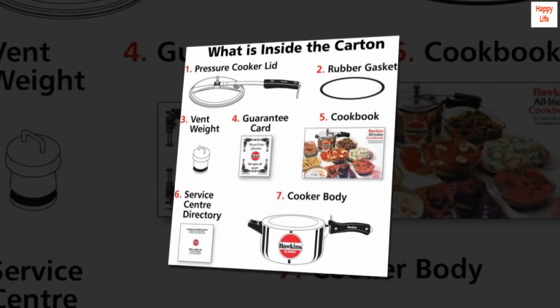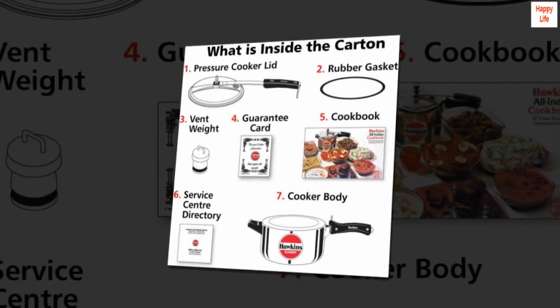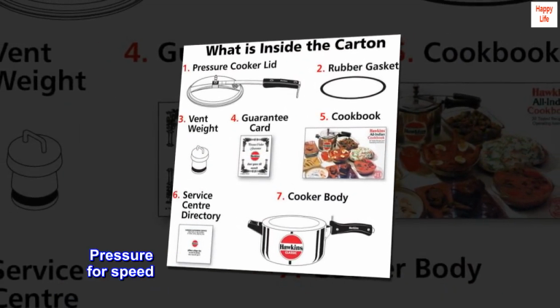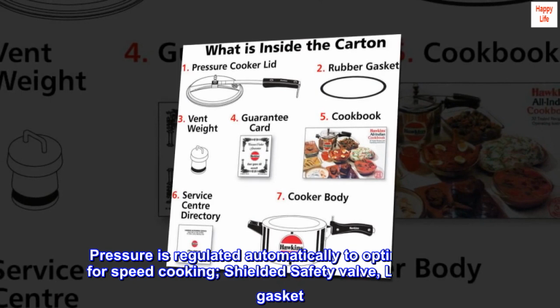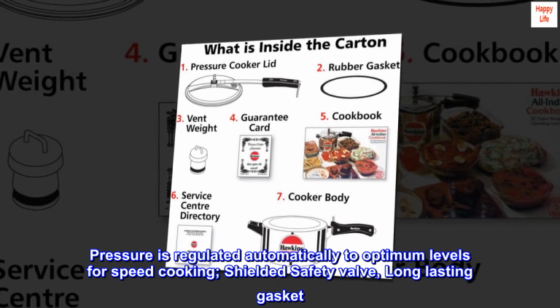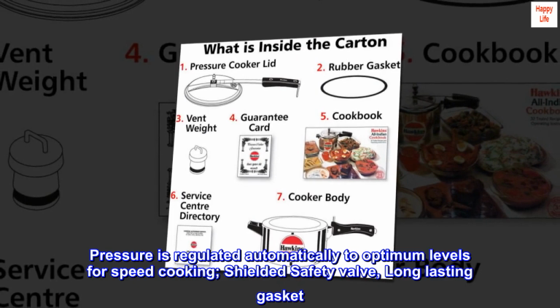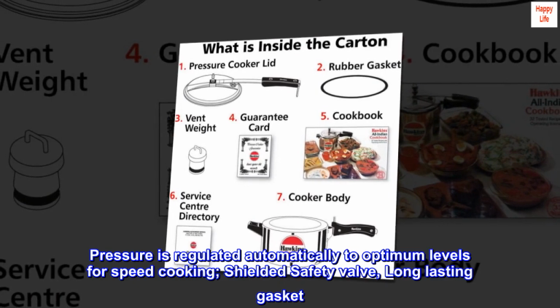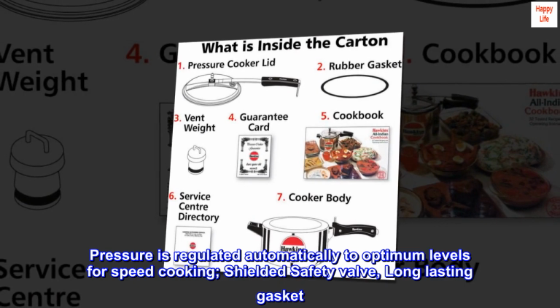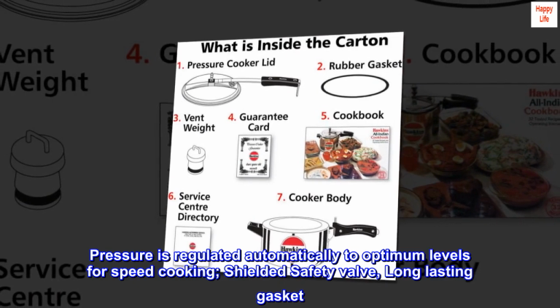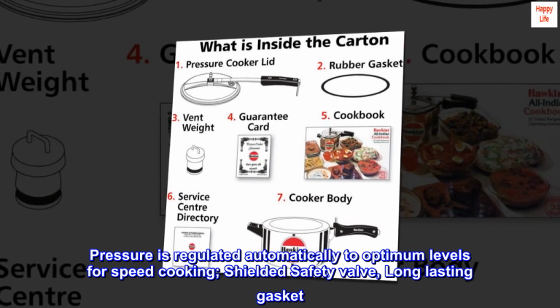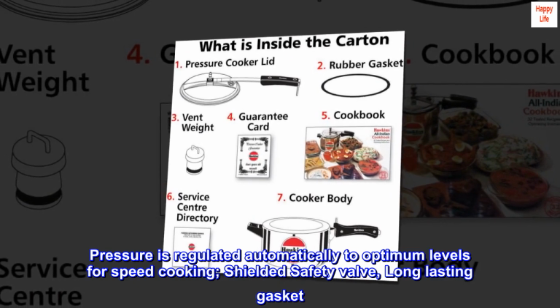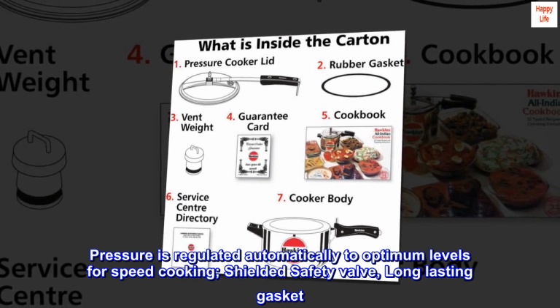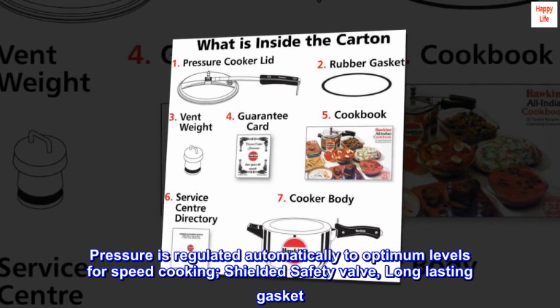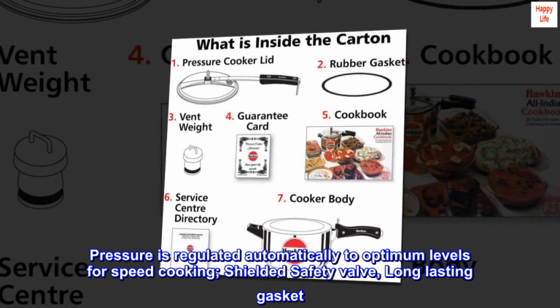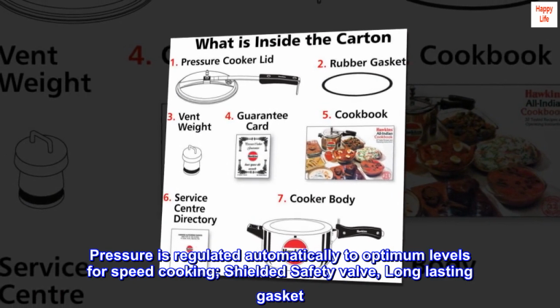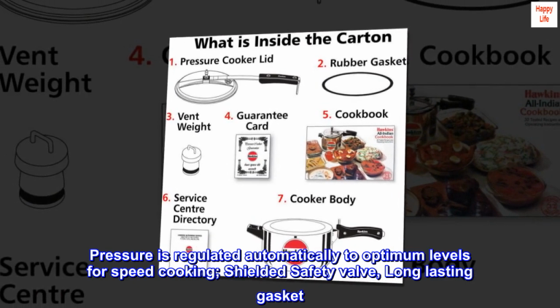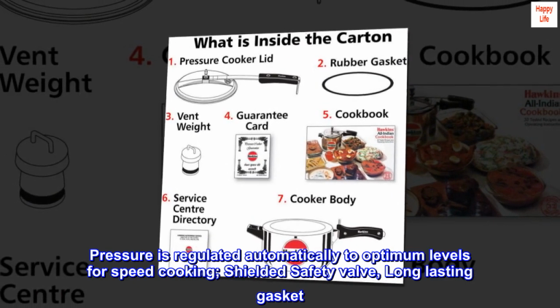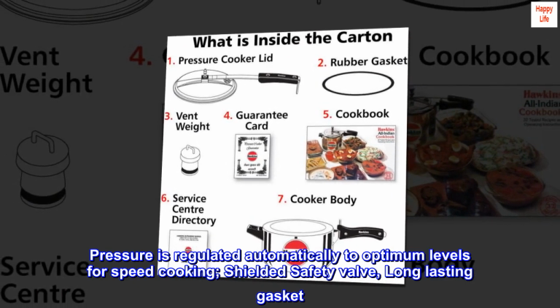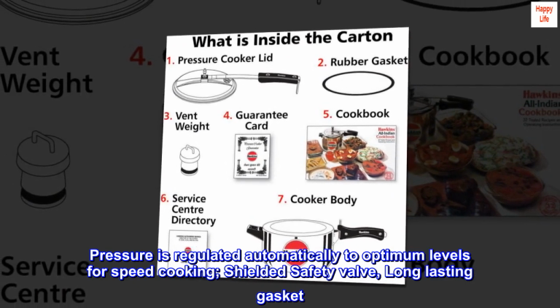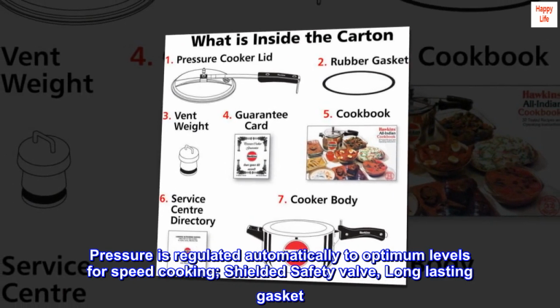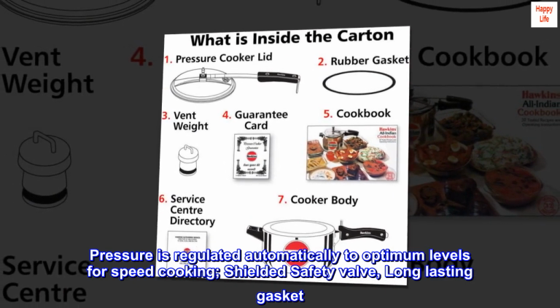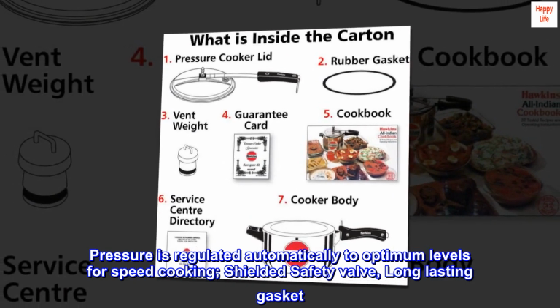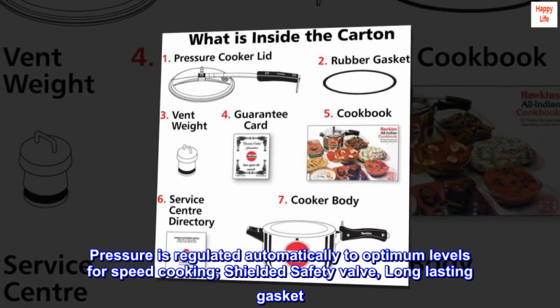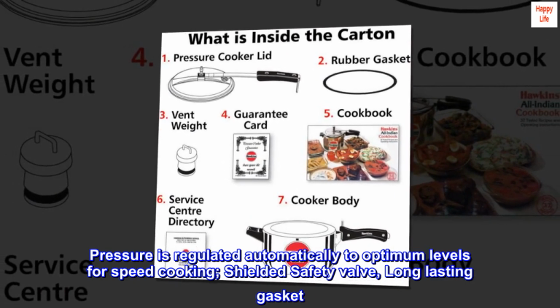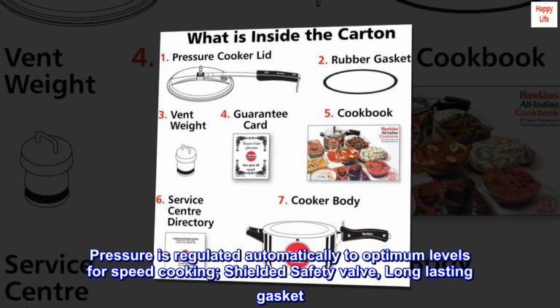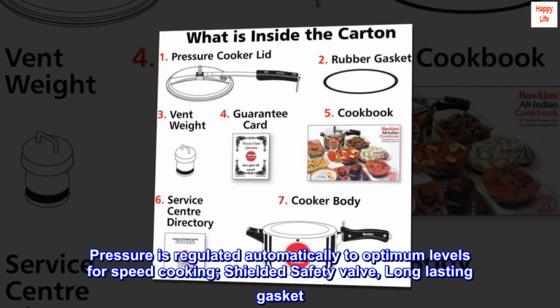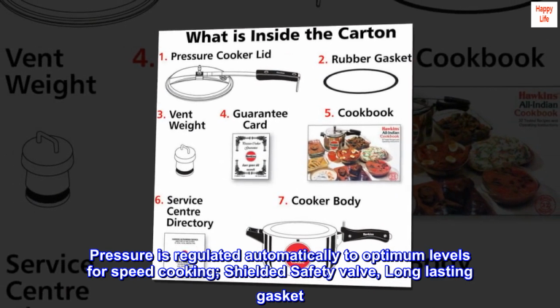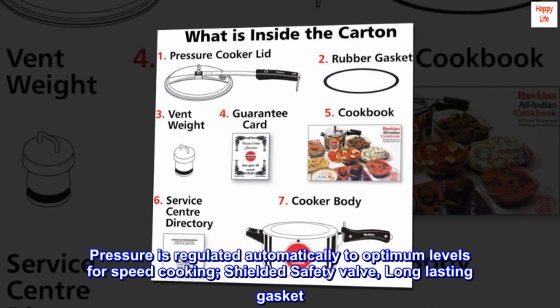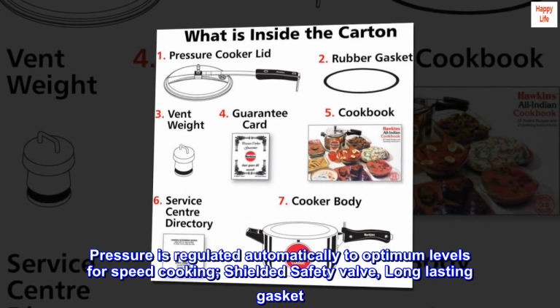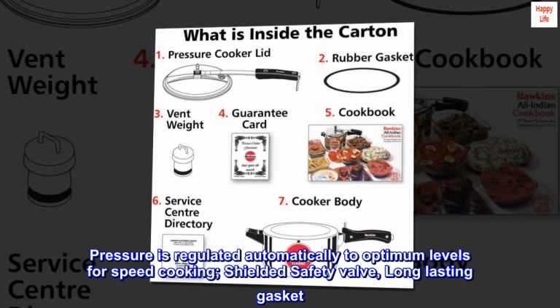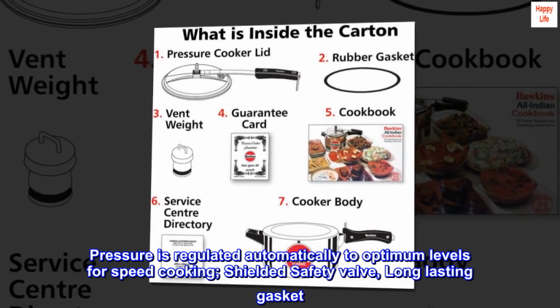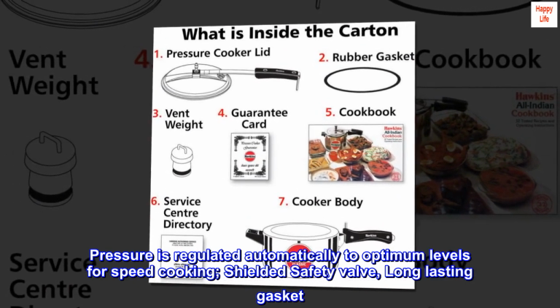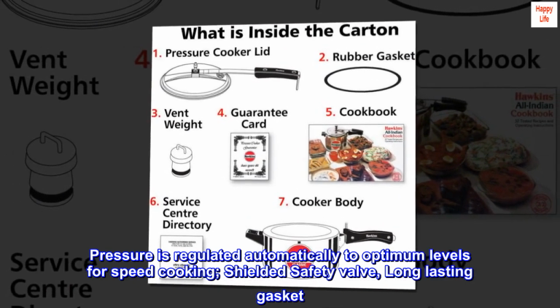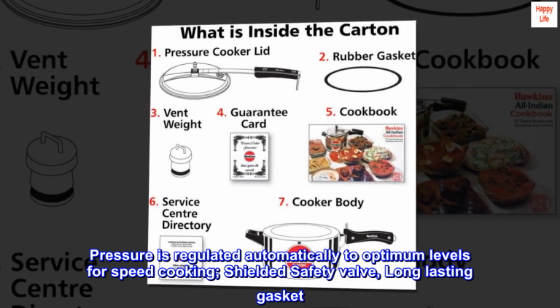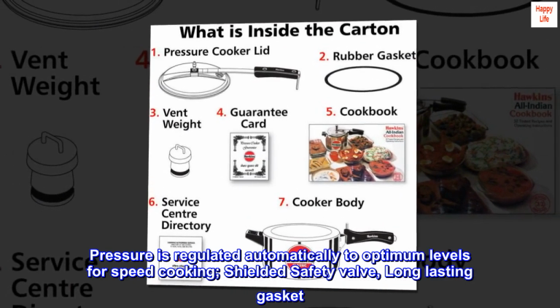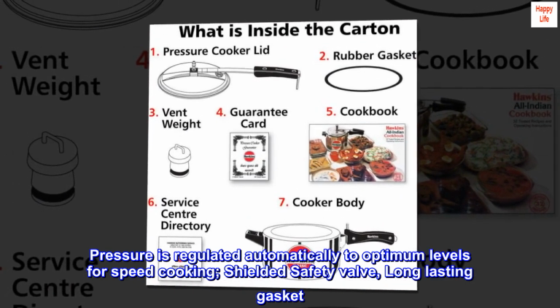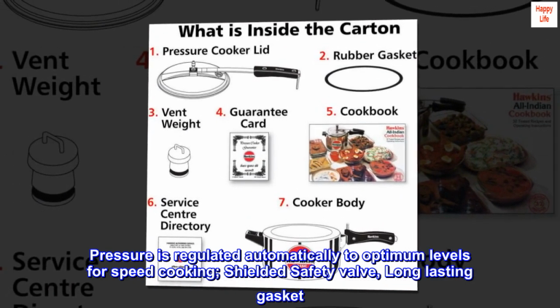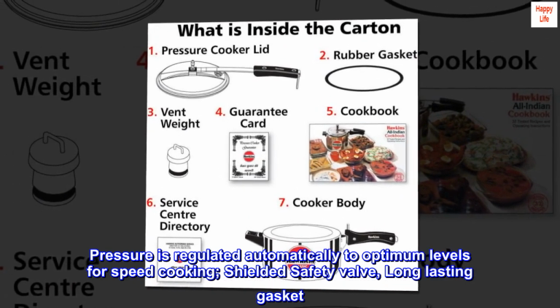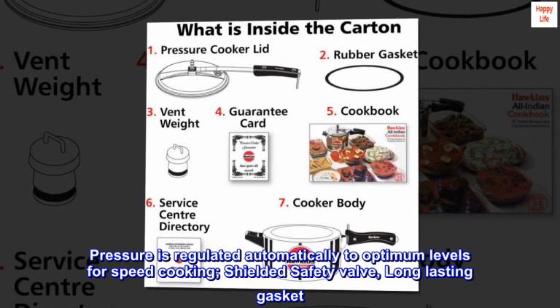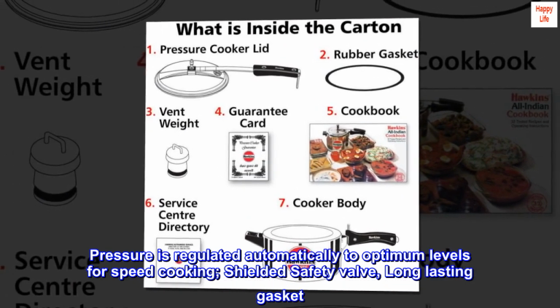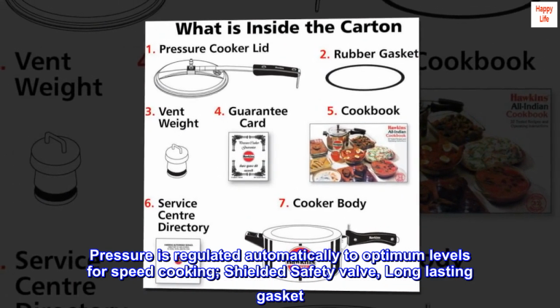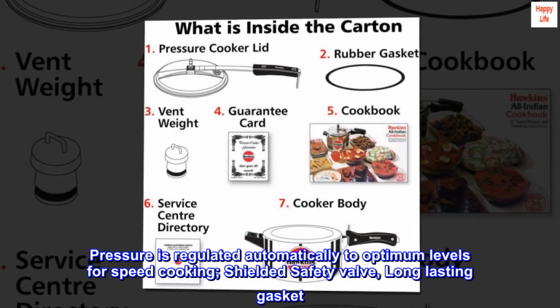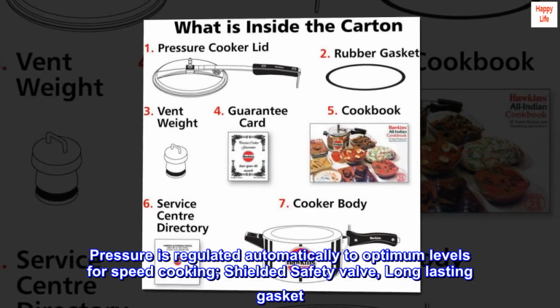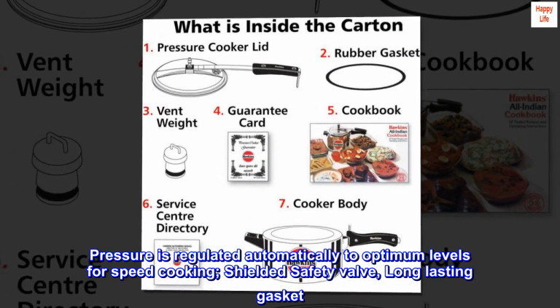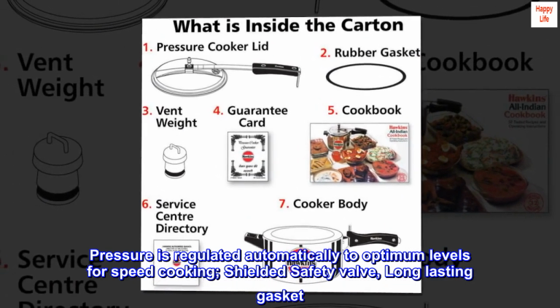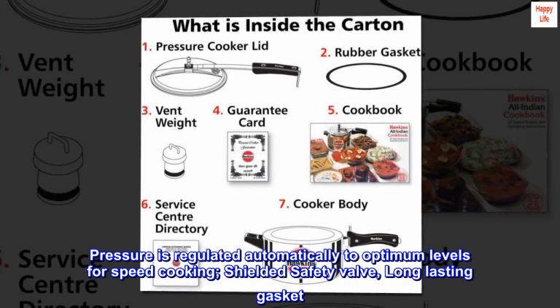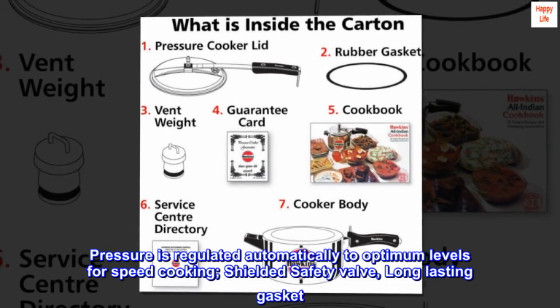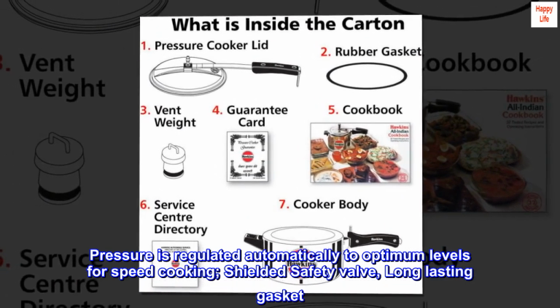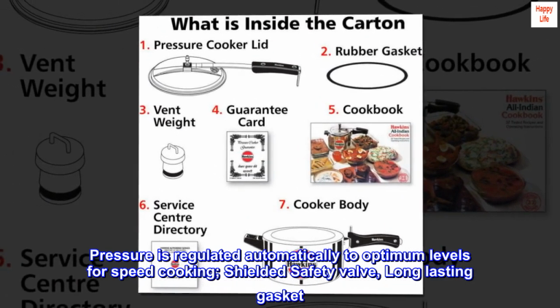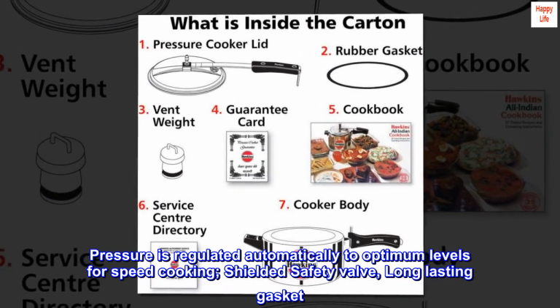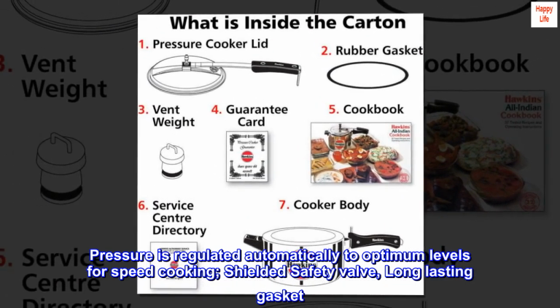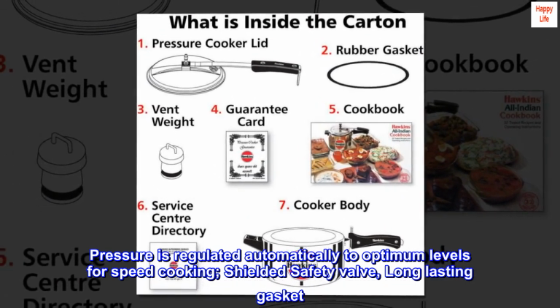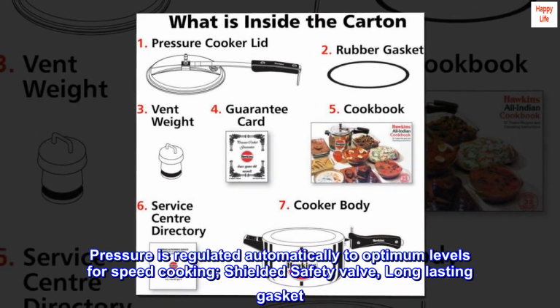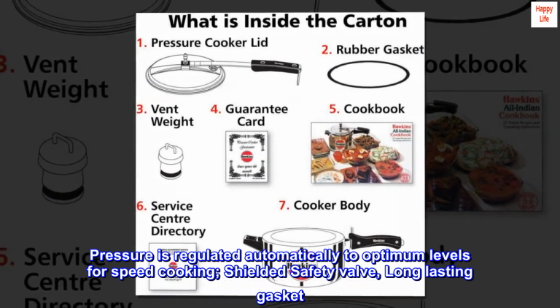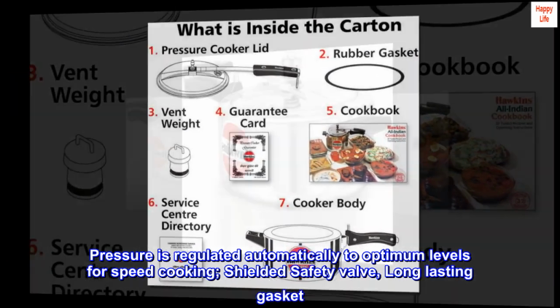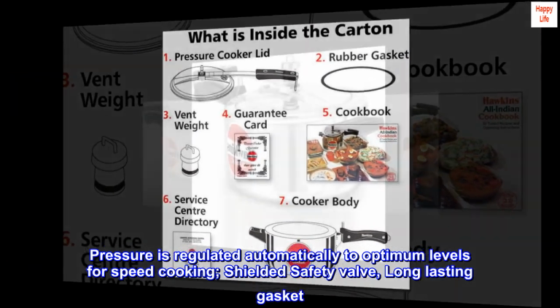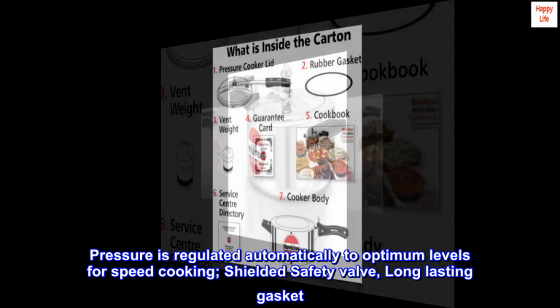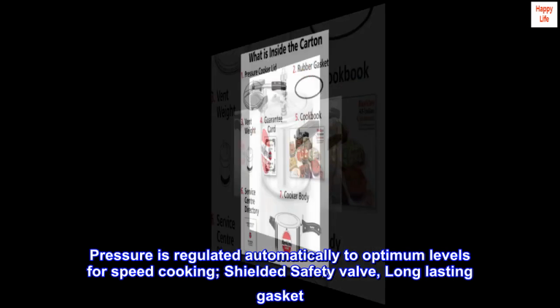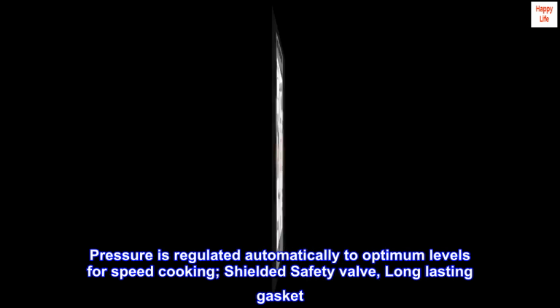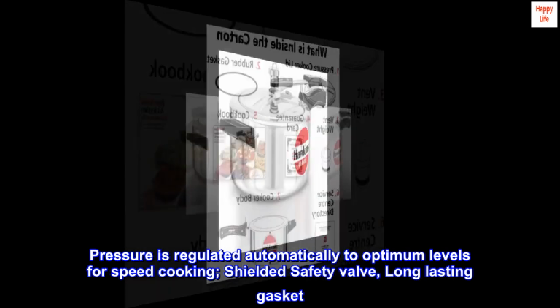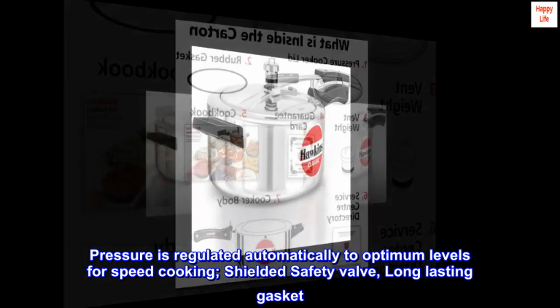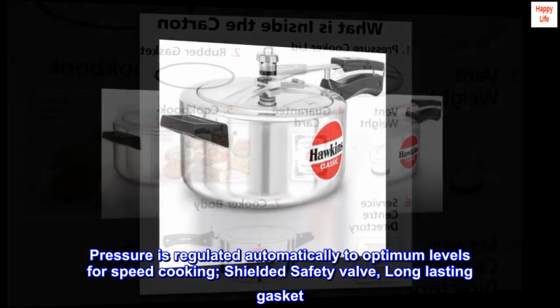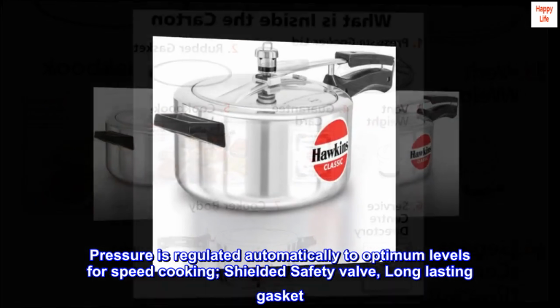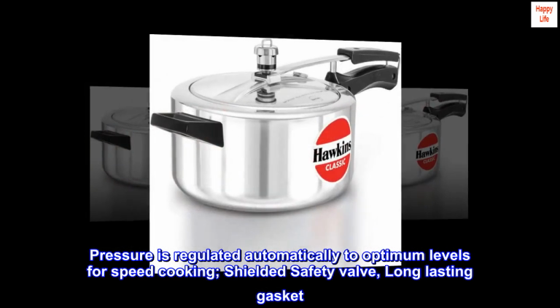Pressure is regulated automatically to optimum levels for speed cooking. Shielded safety valve and long-lasting gasket.